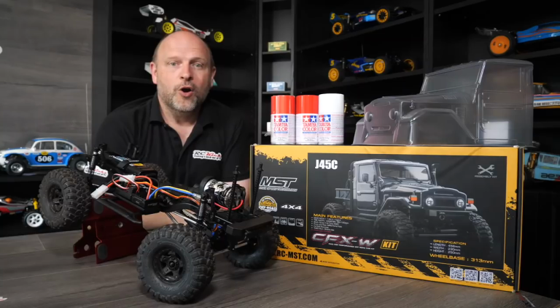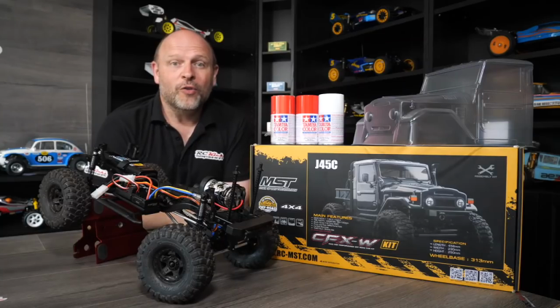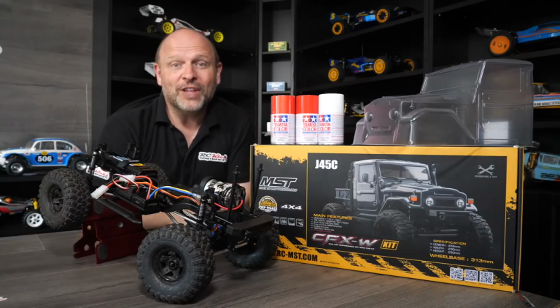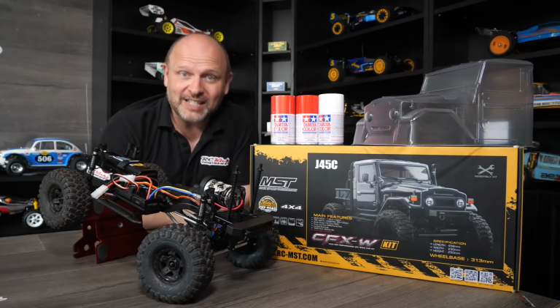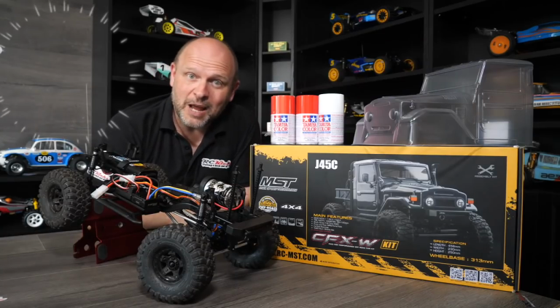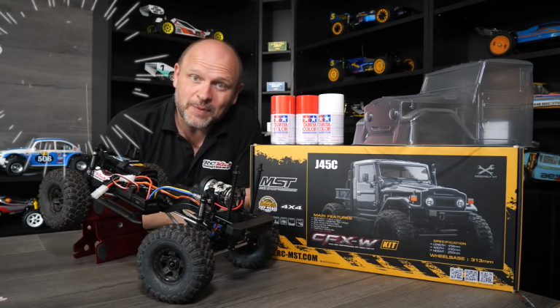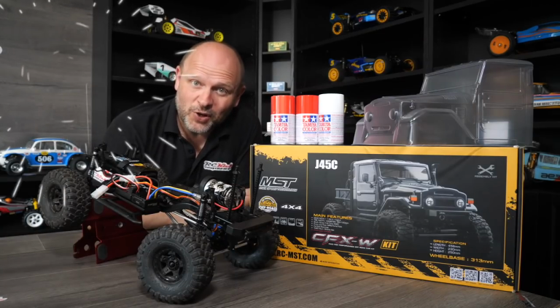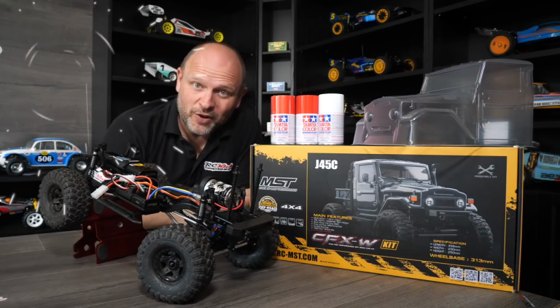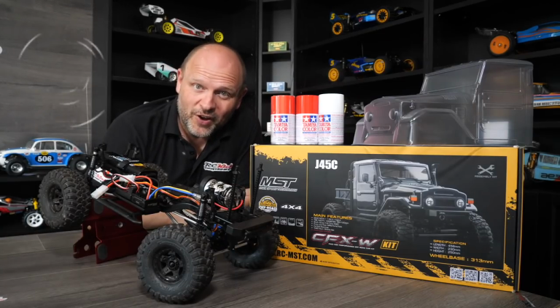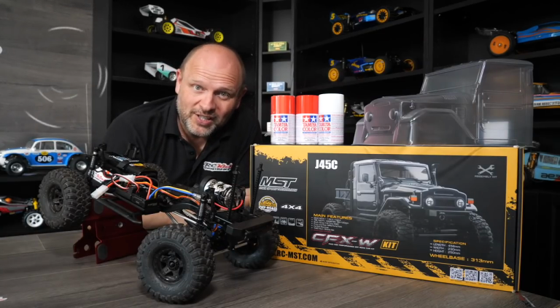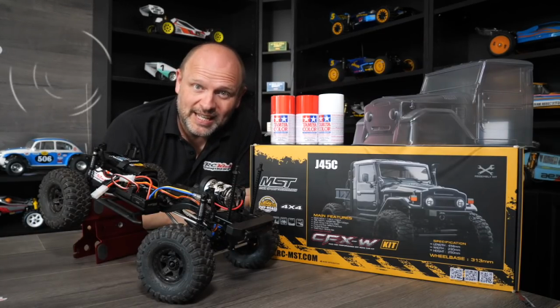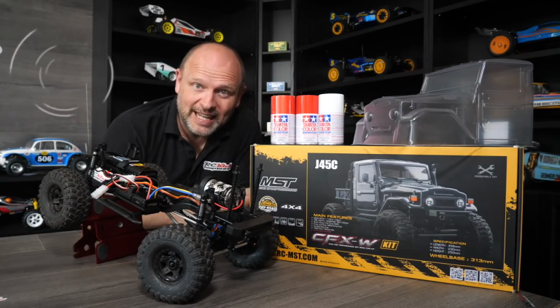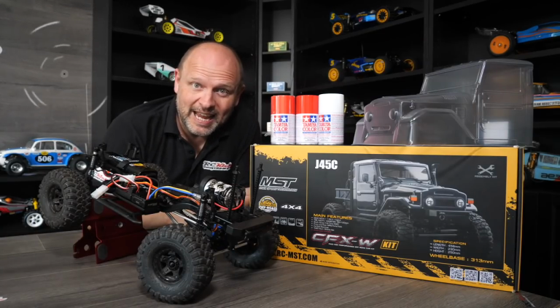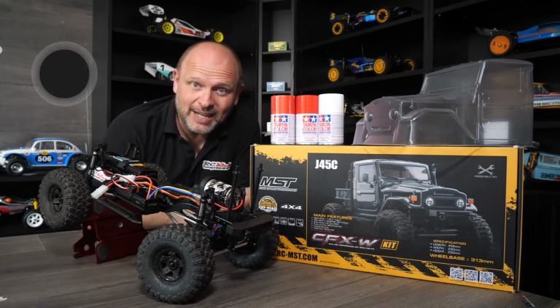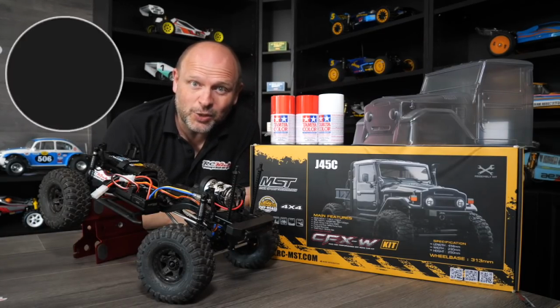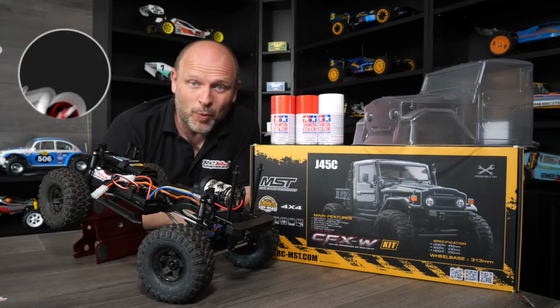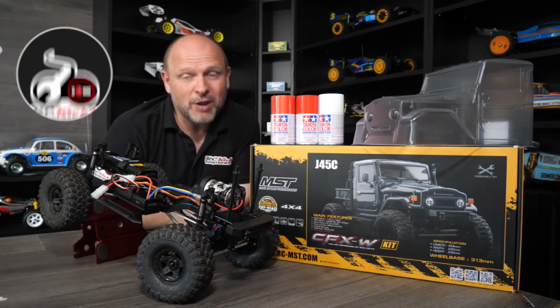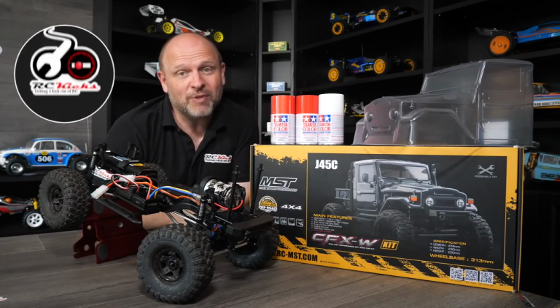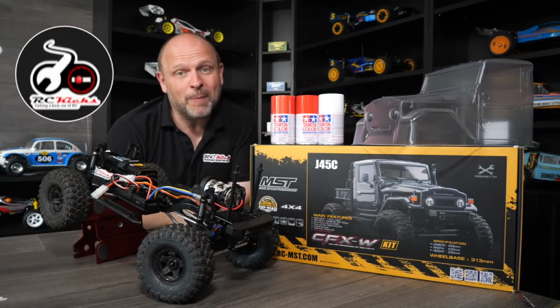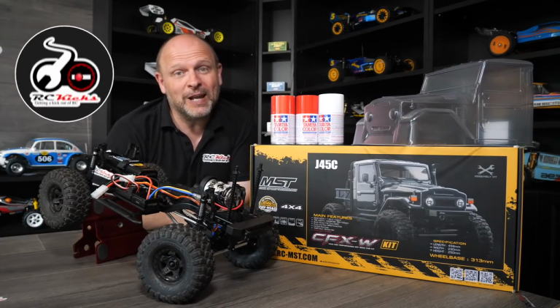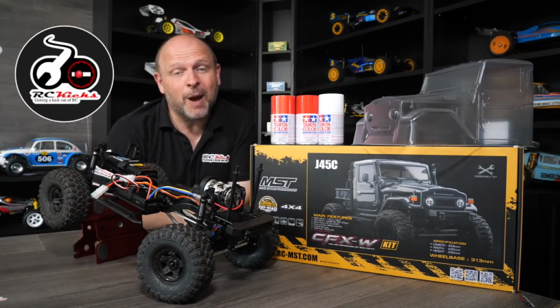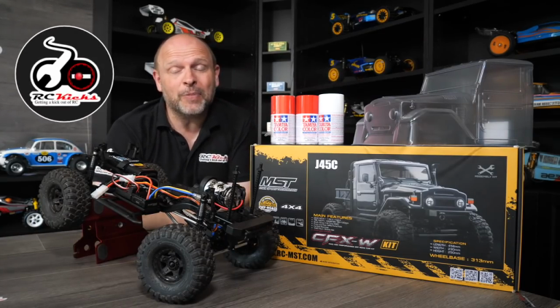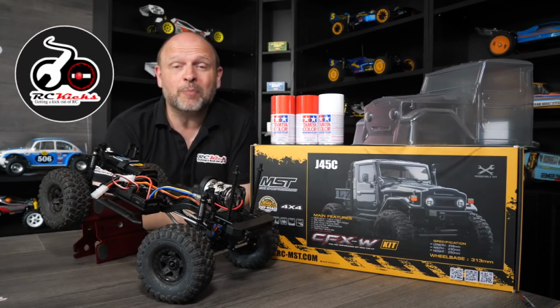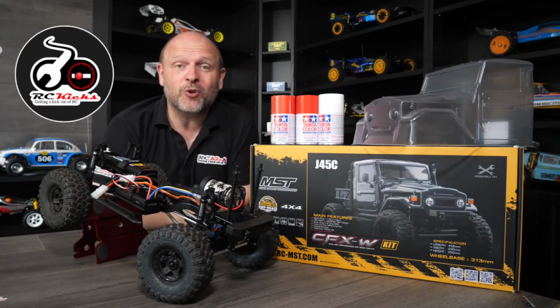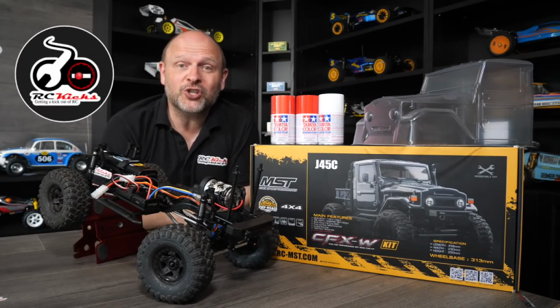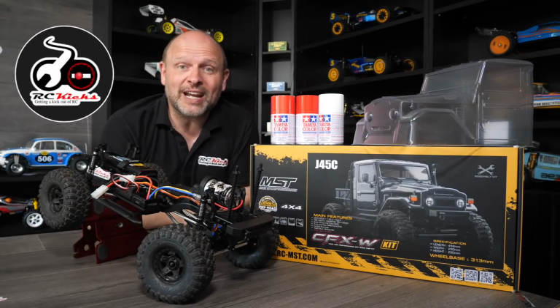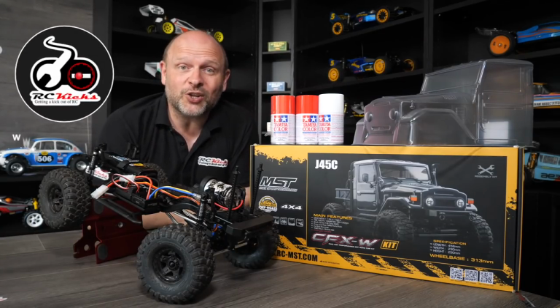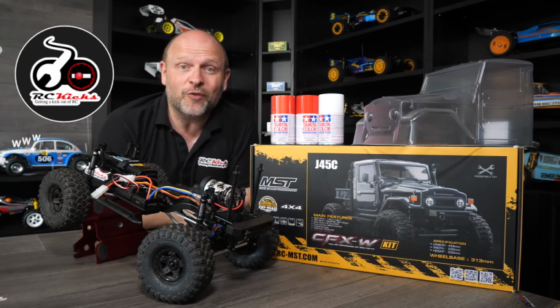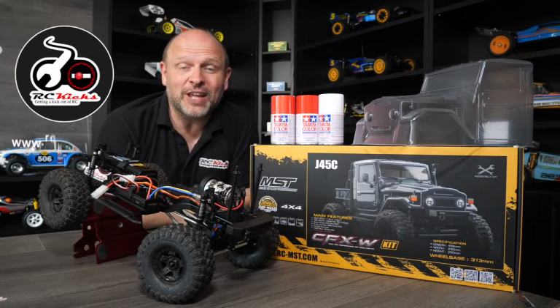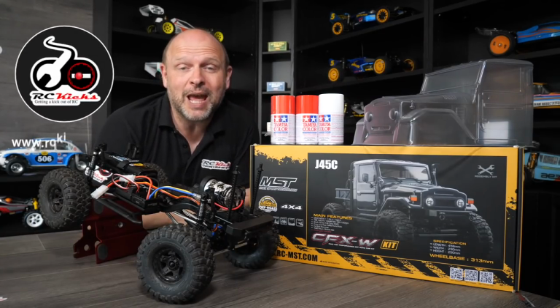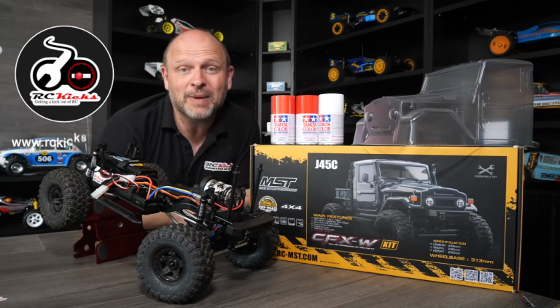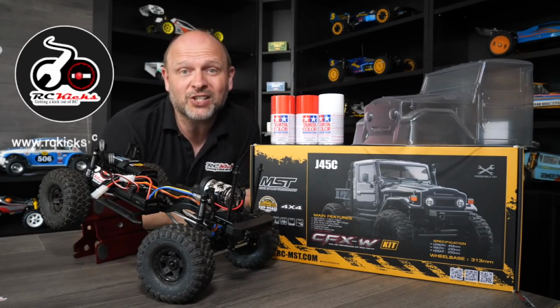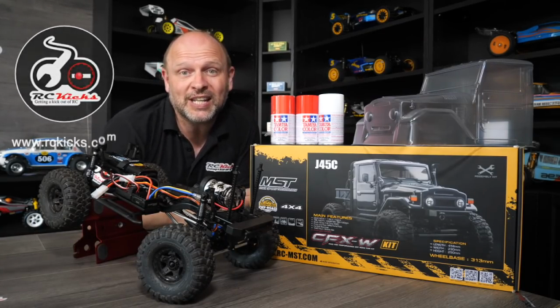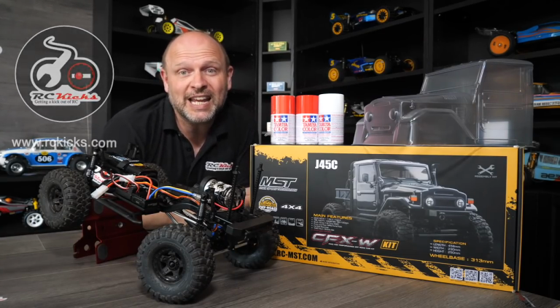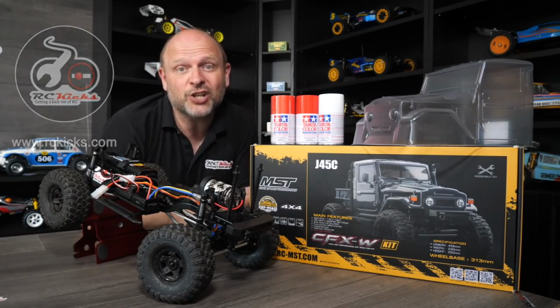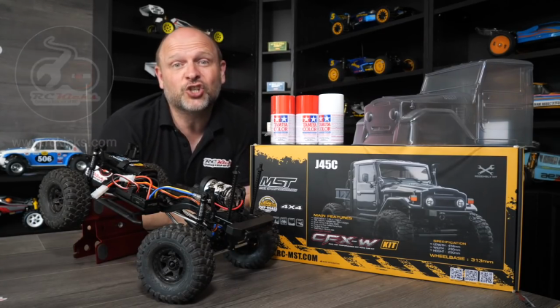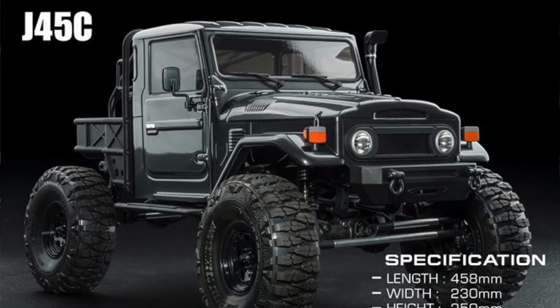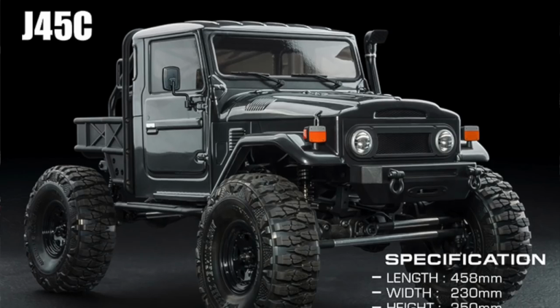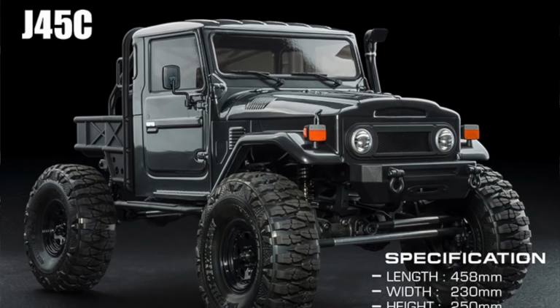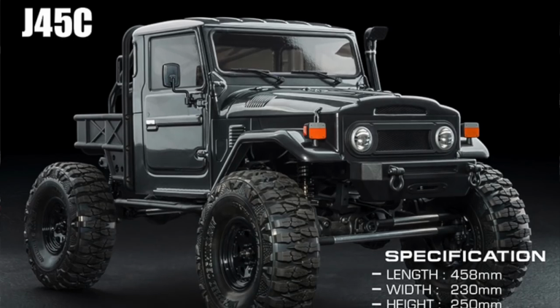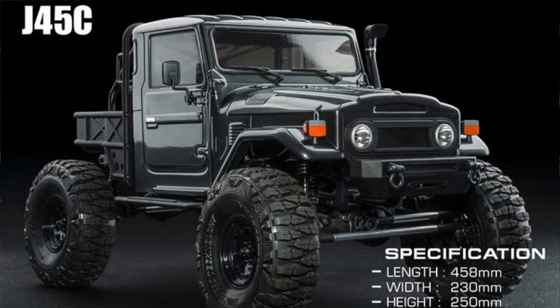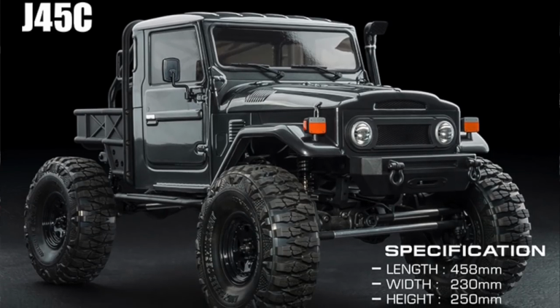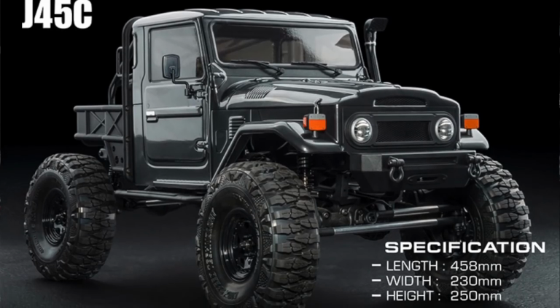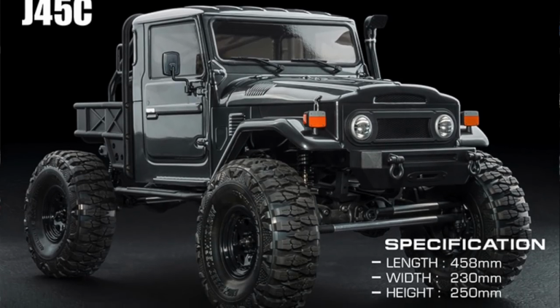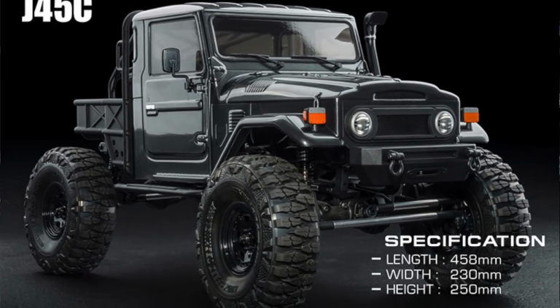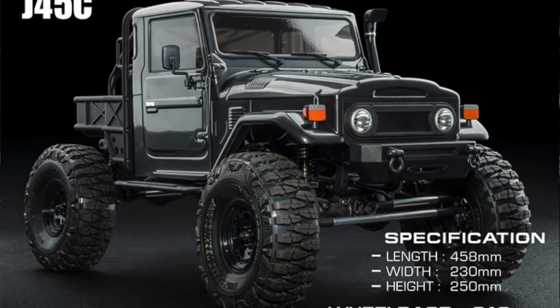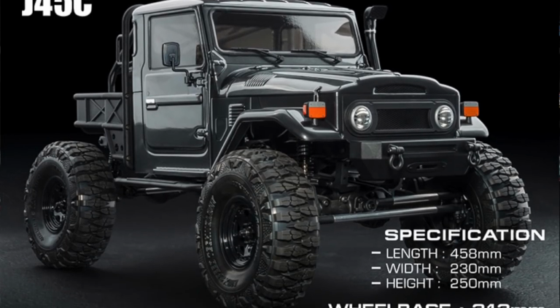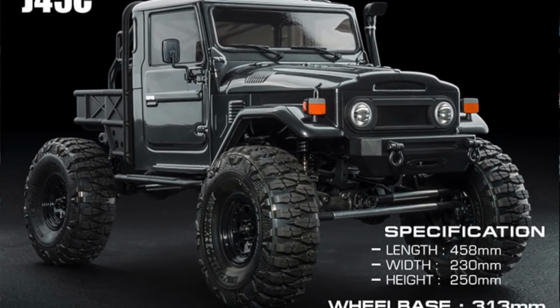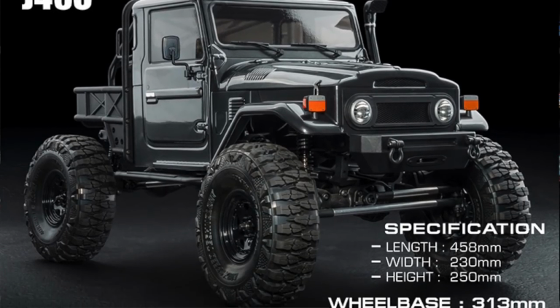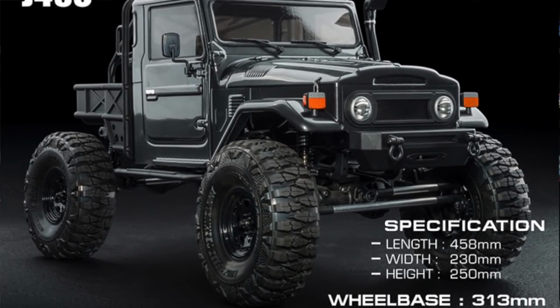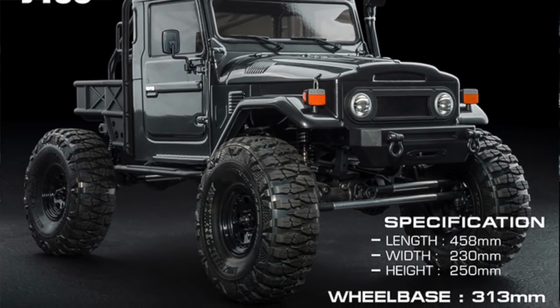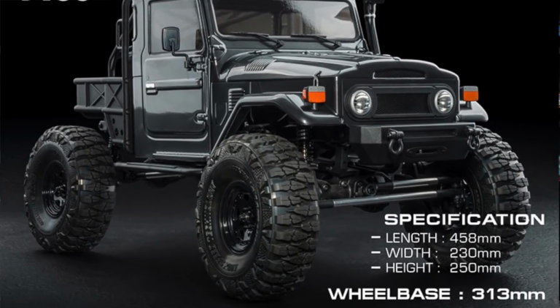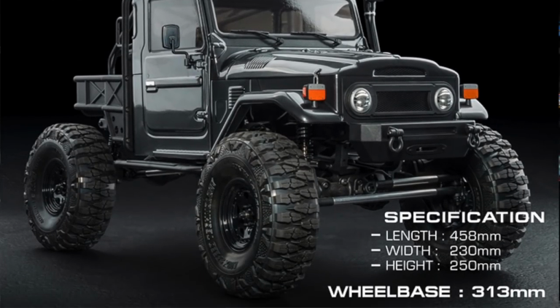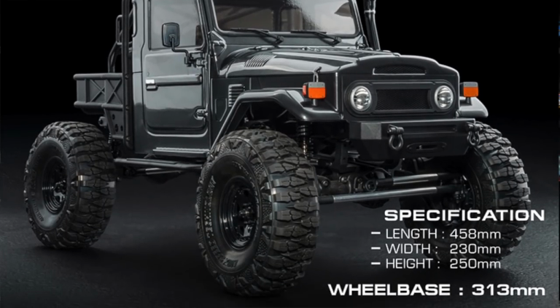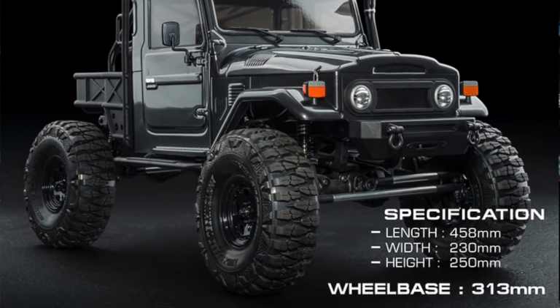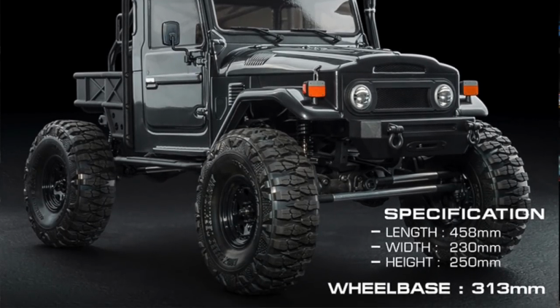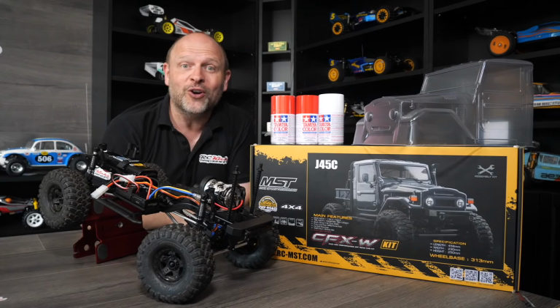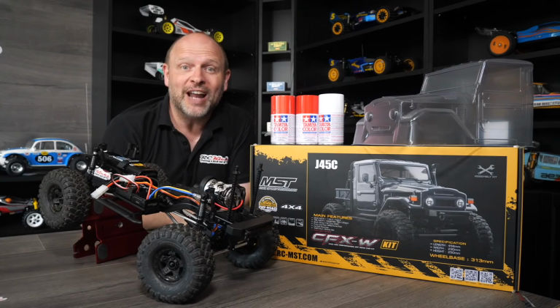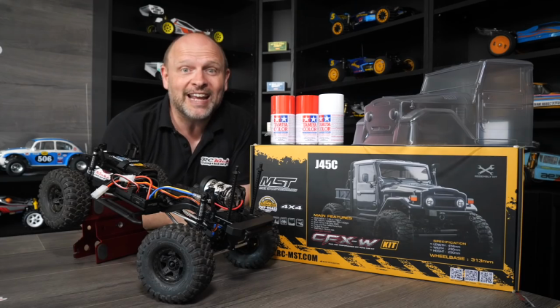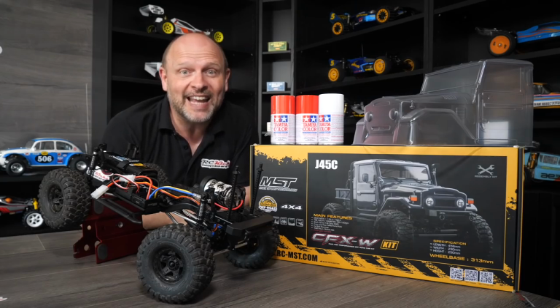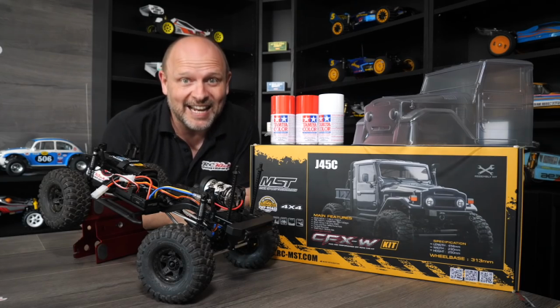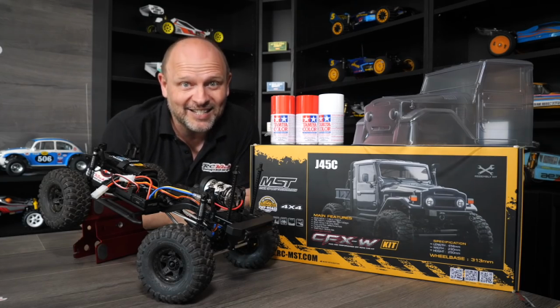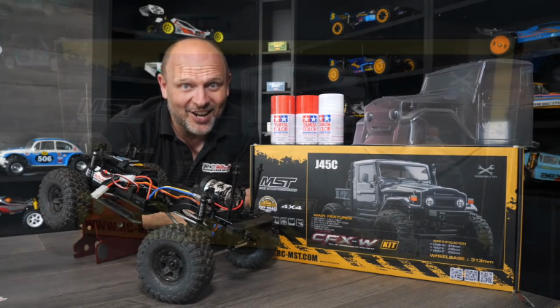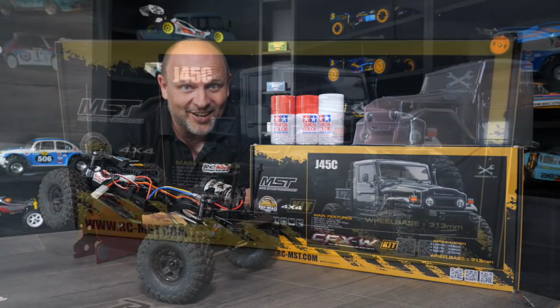On this episode of RC Kicks, we're wrapping up the project of the MST-J45C. So let's crack on and get it done.